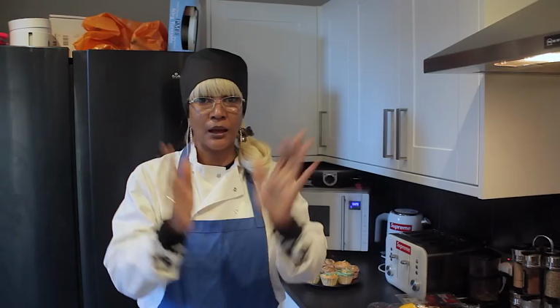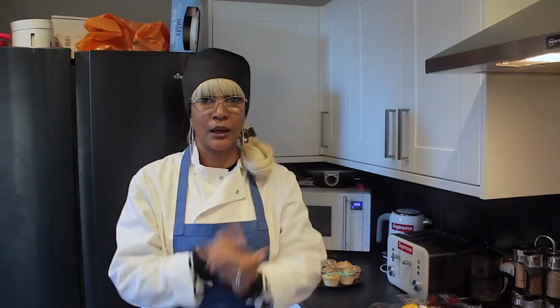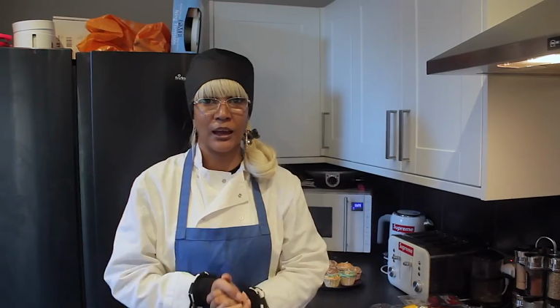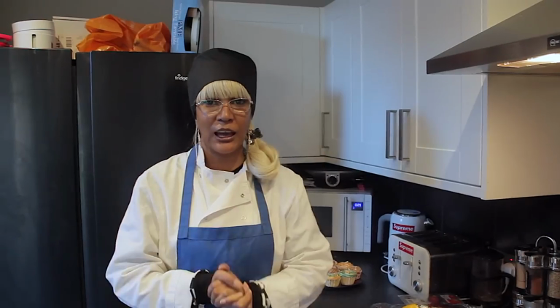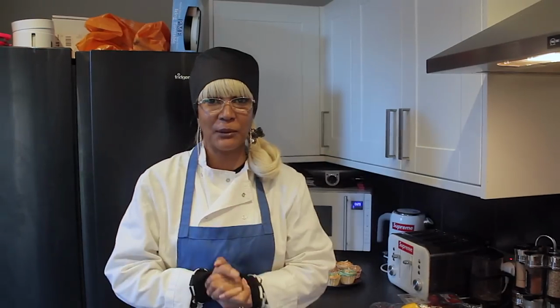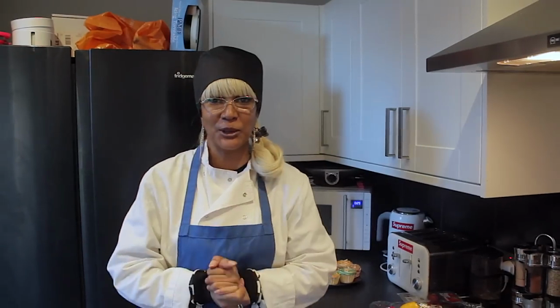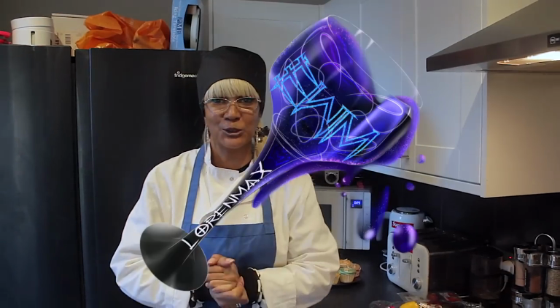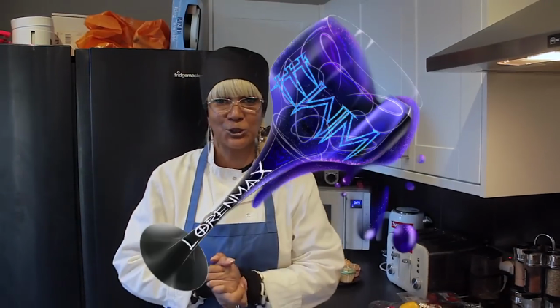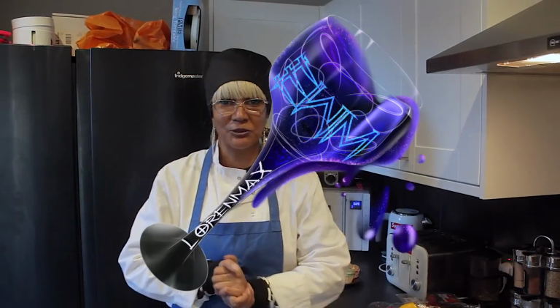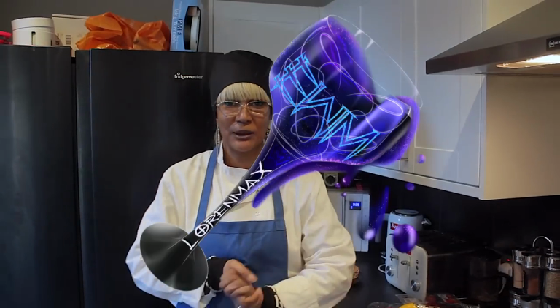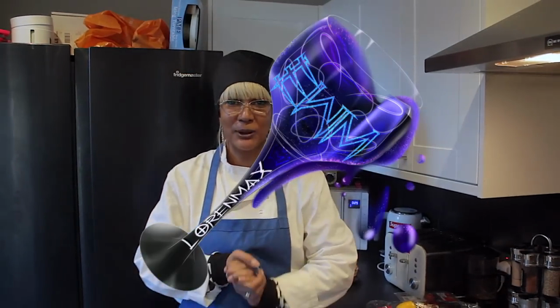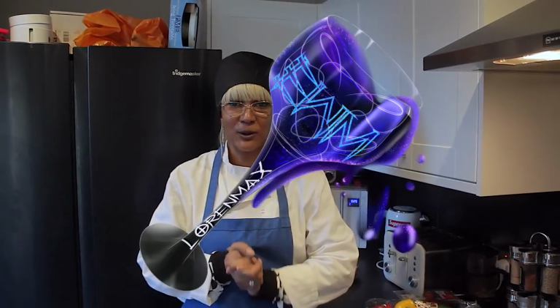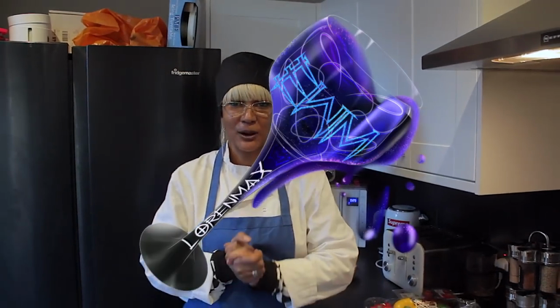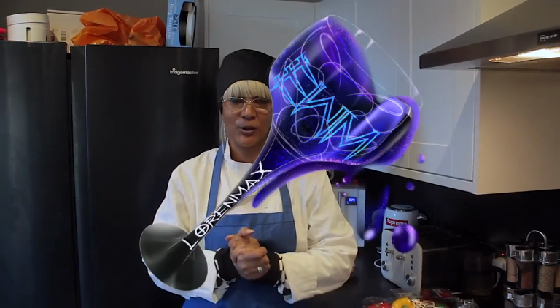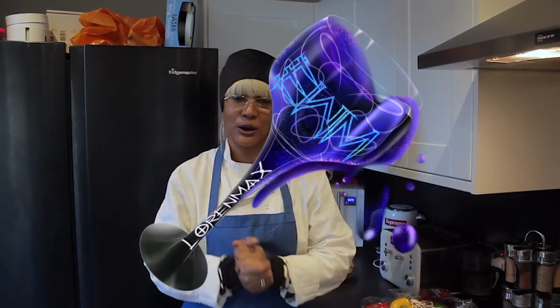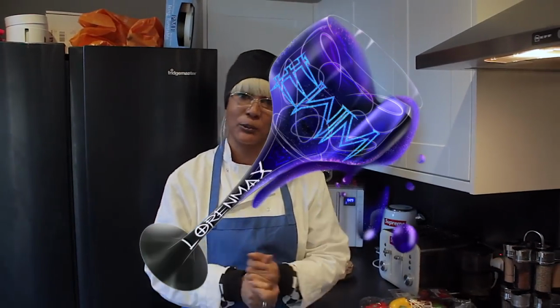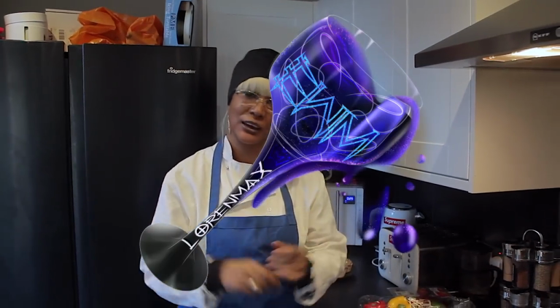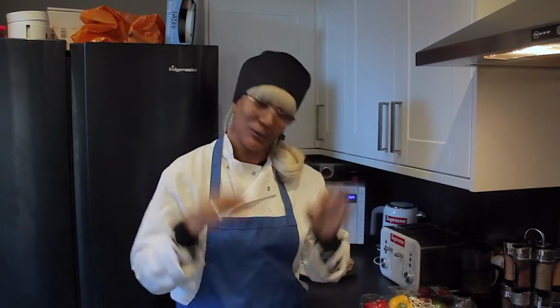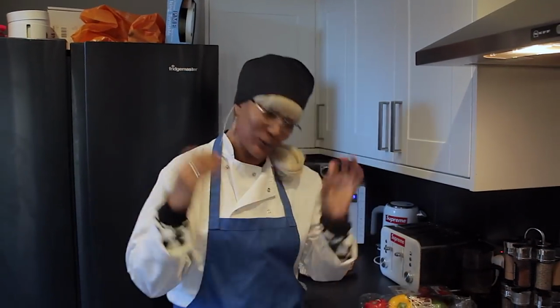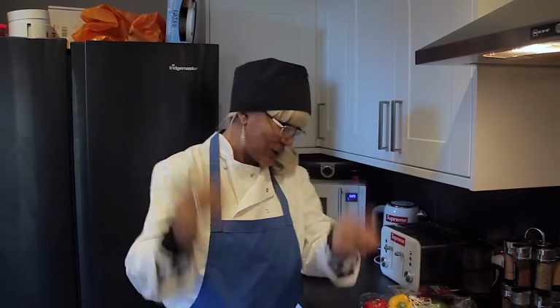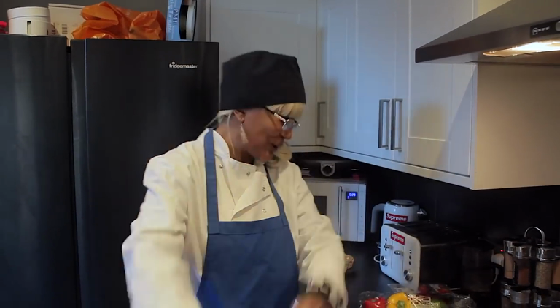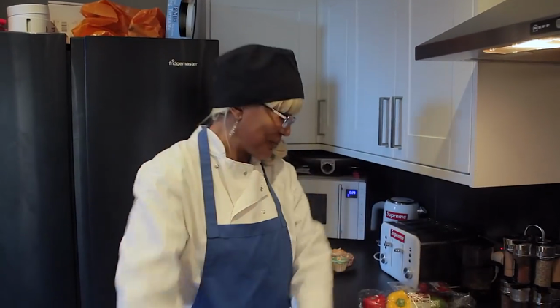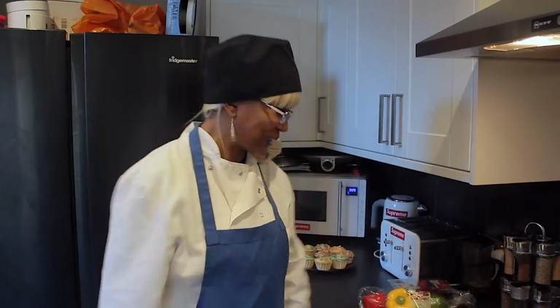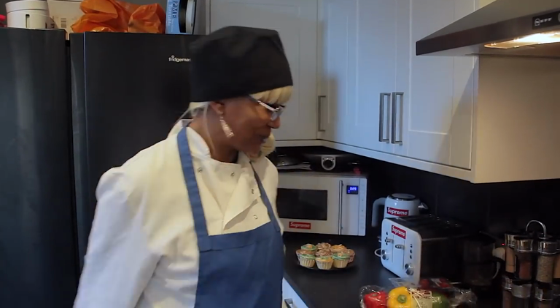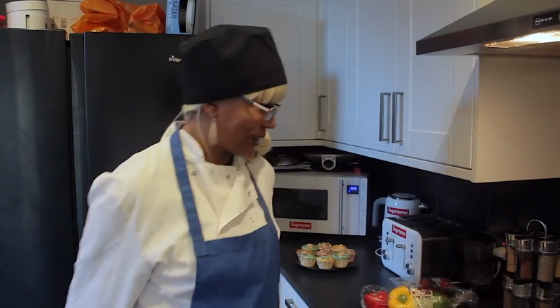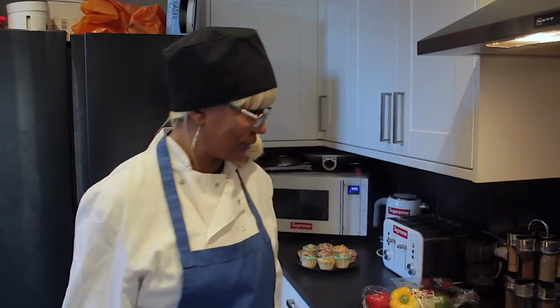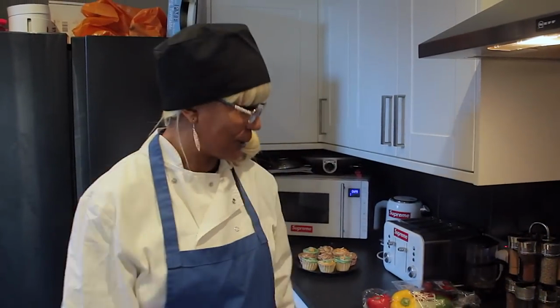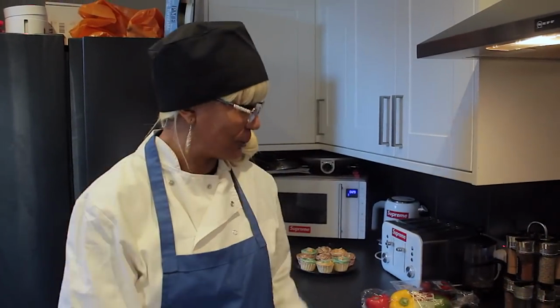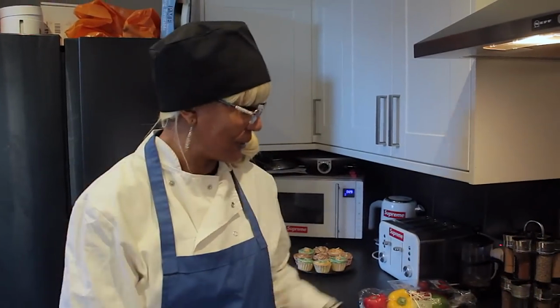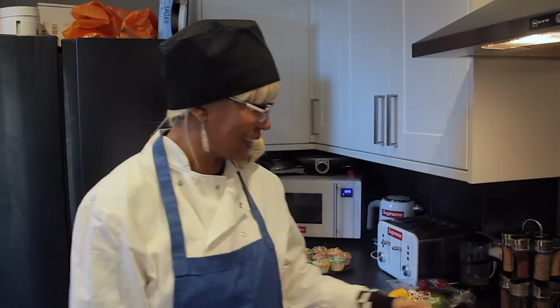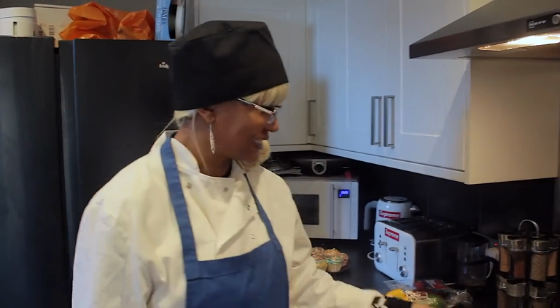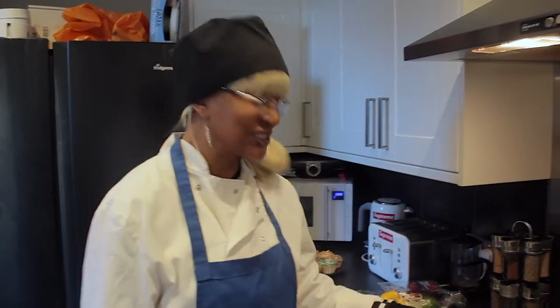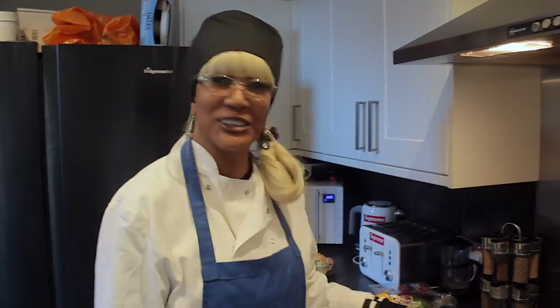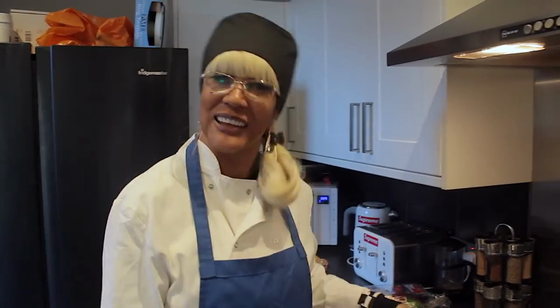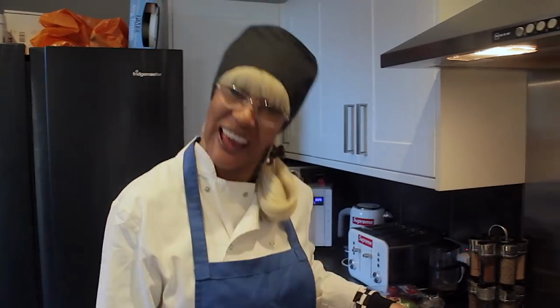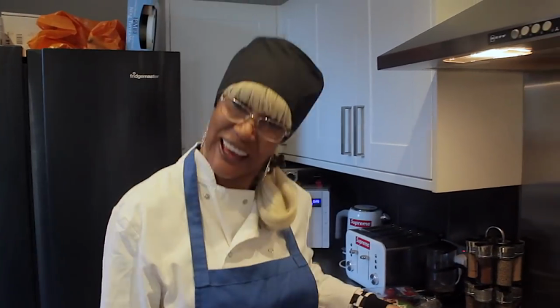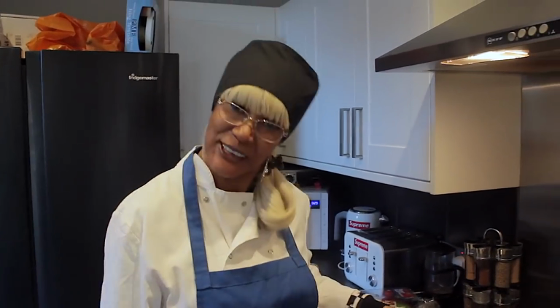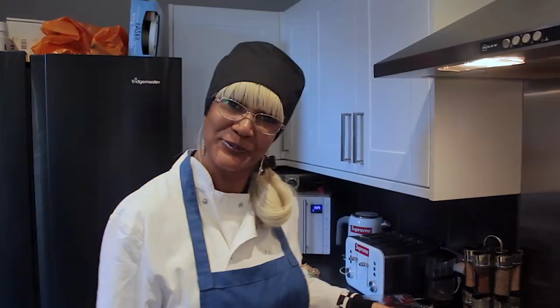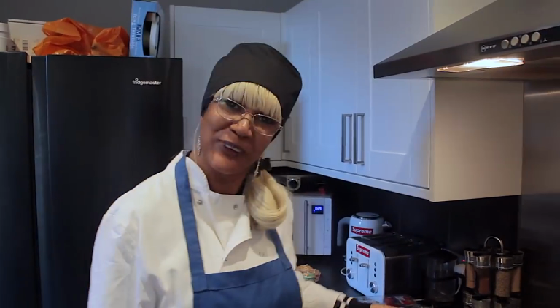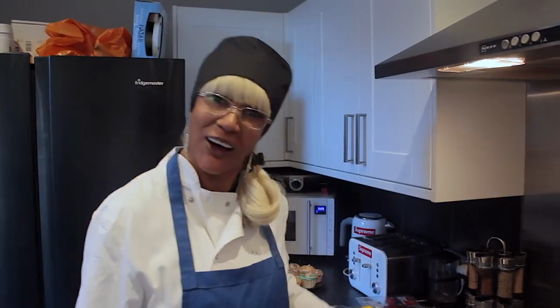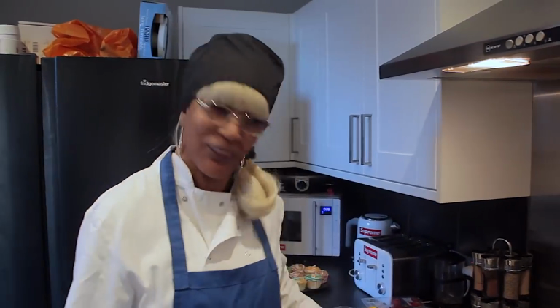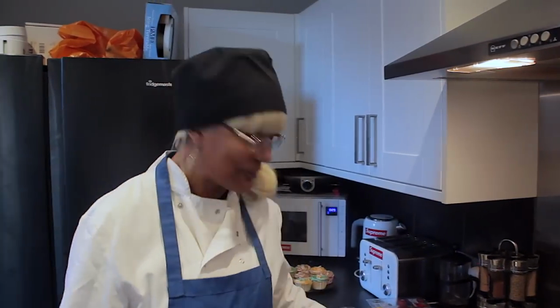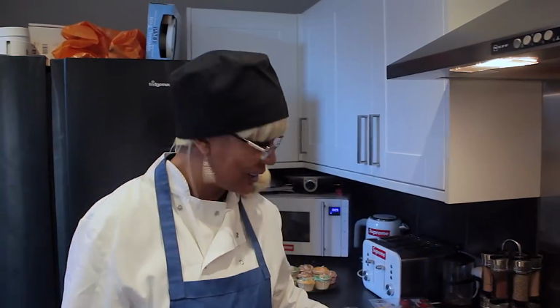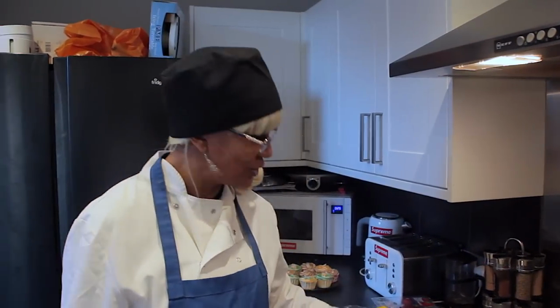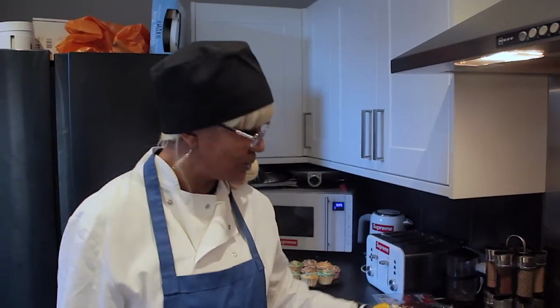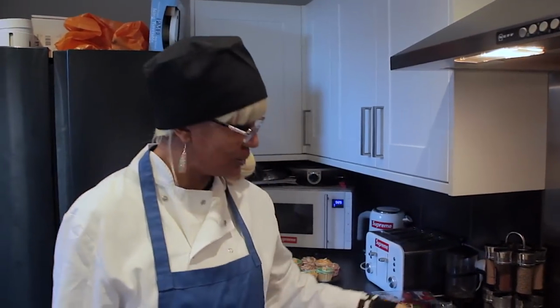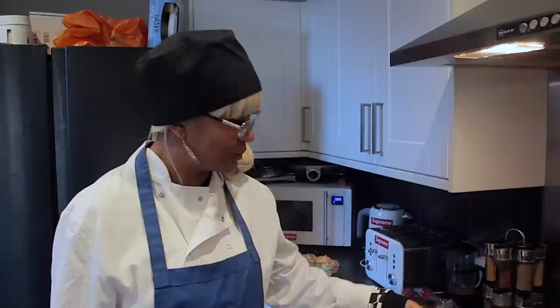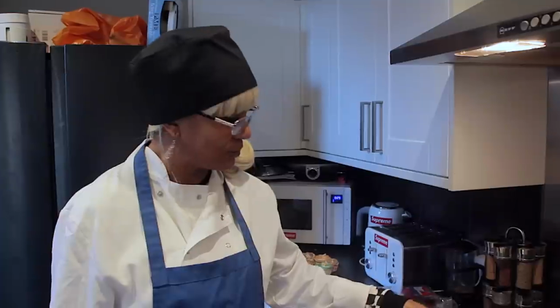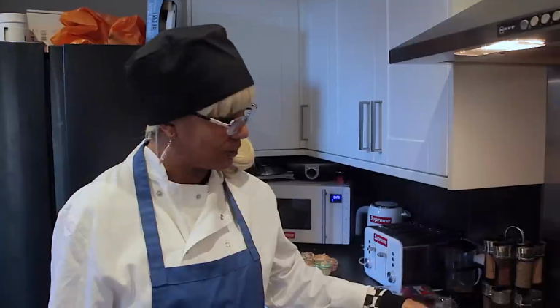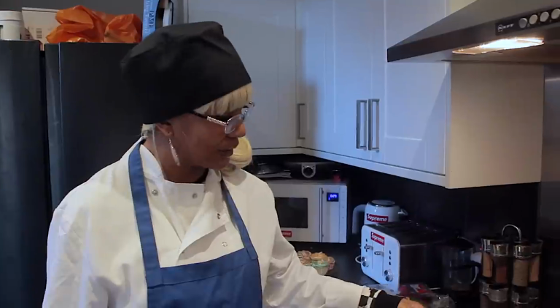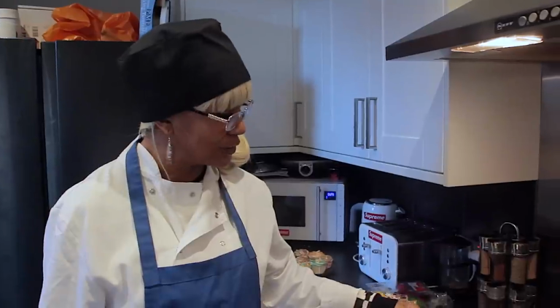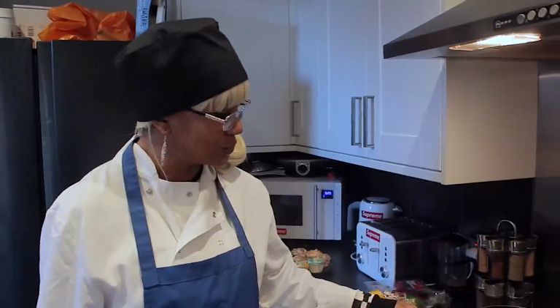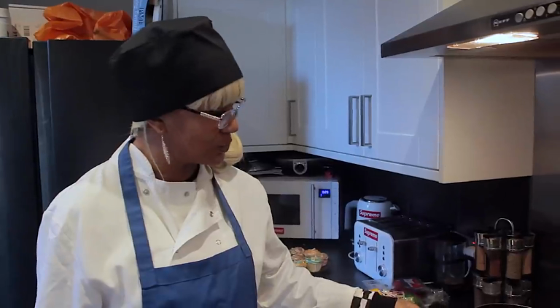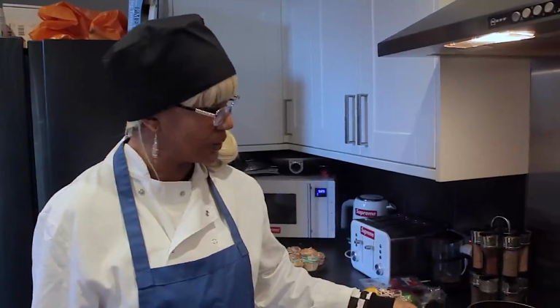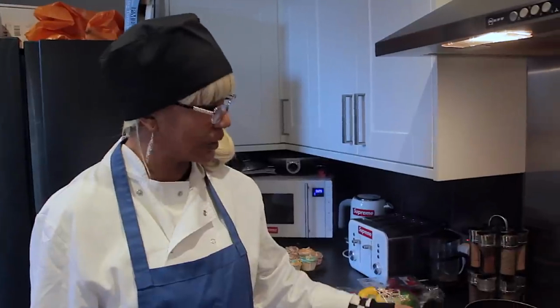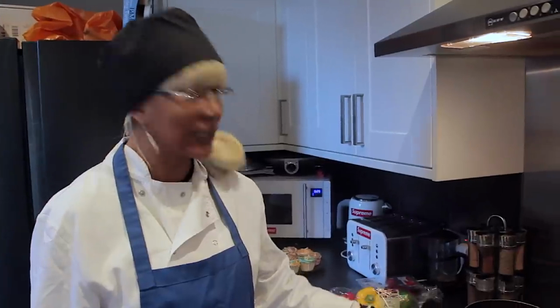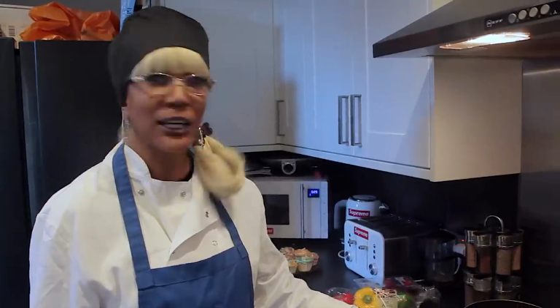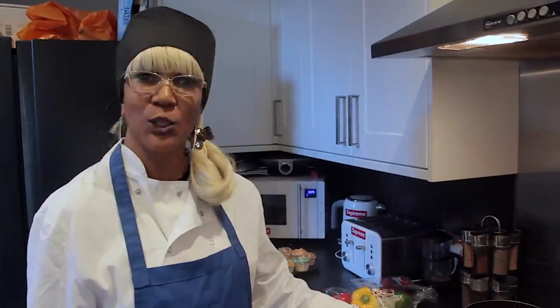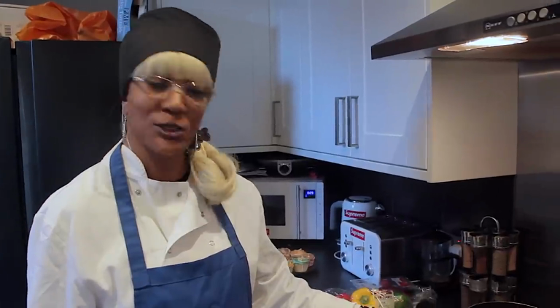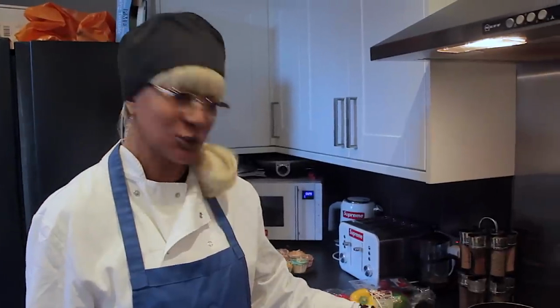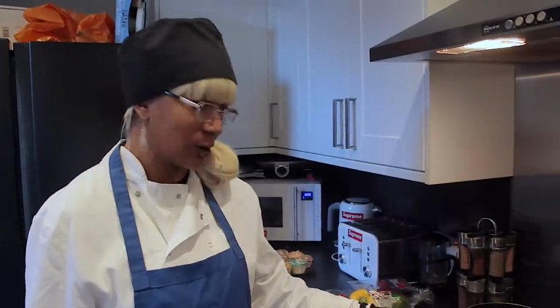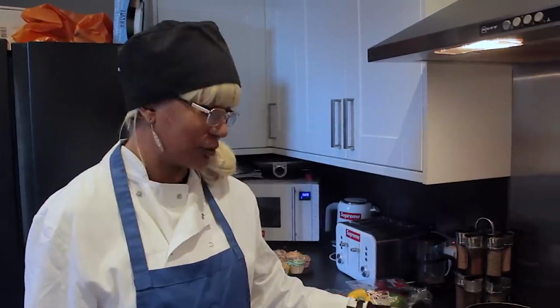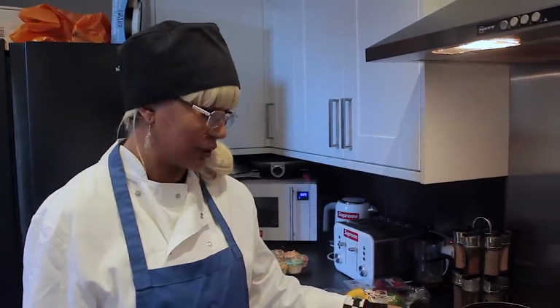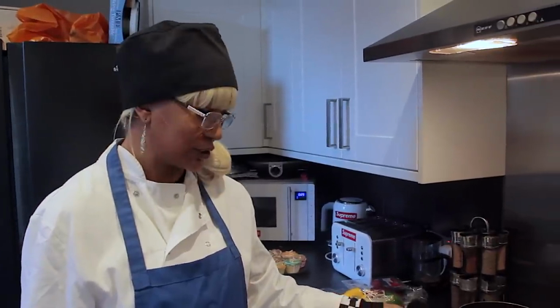Hey, we're the YouTube family. Welcome back to Ebony Out with Max. Today on the menu we're gonna do Callaloo and Swordfish.